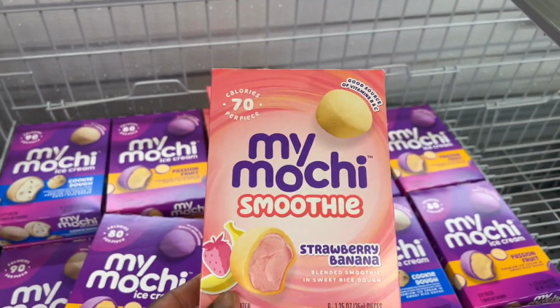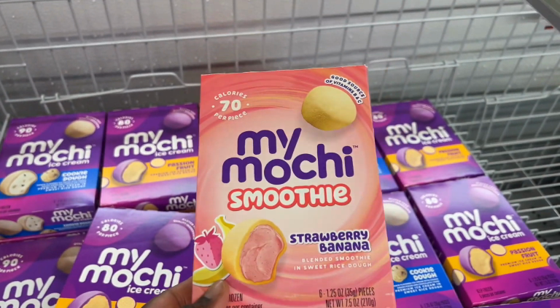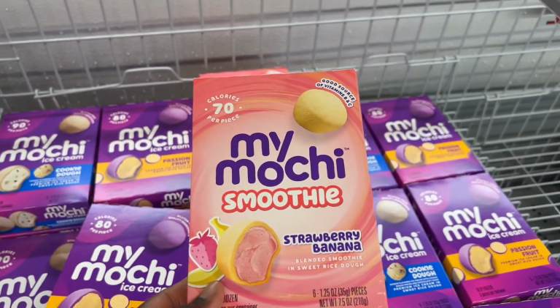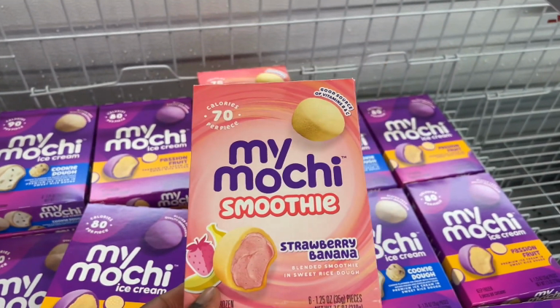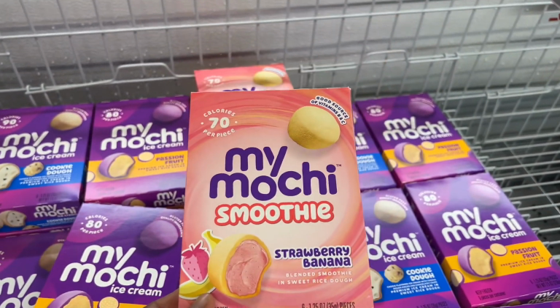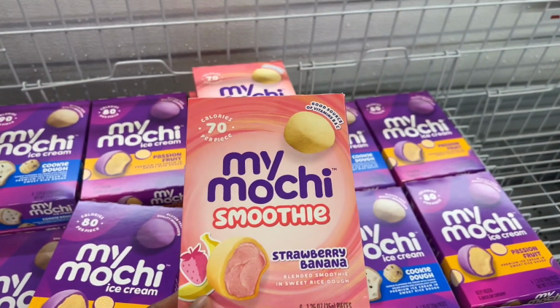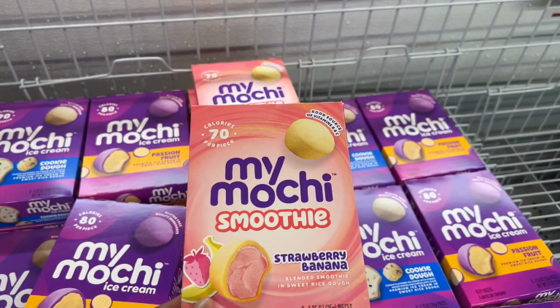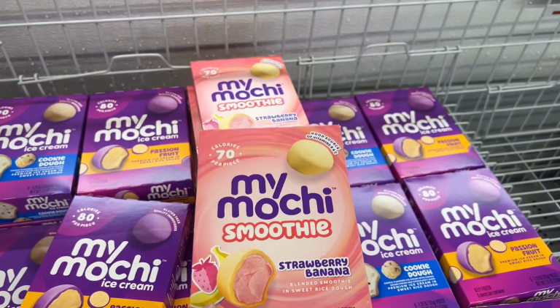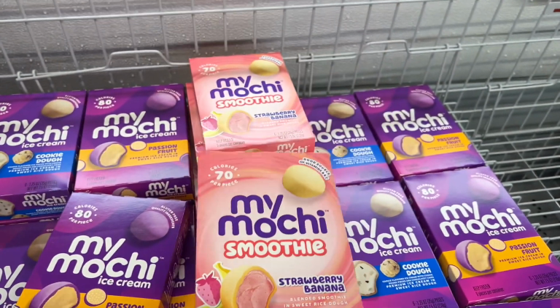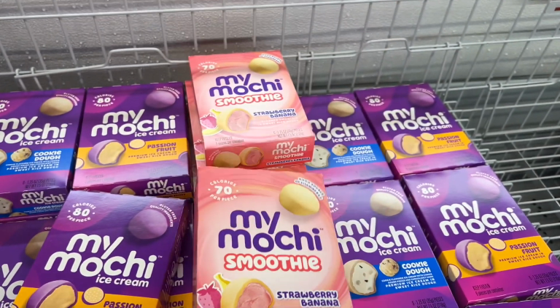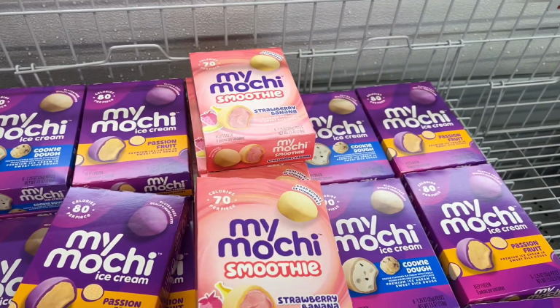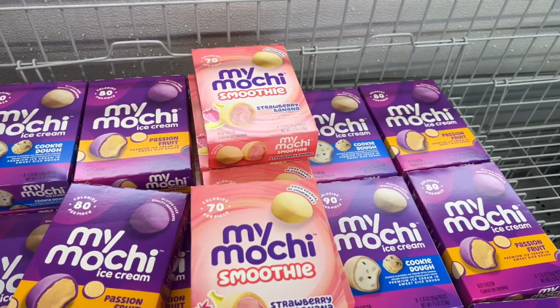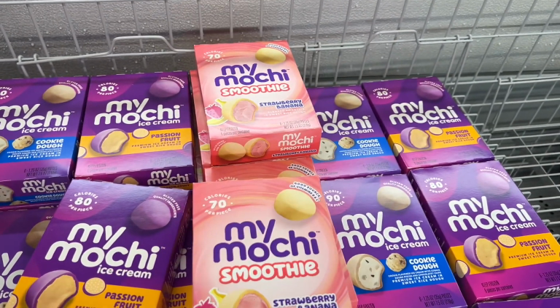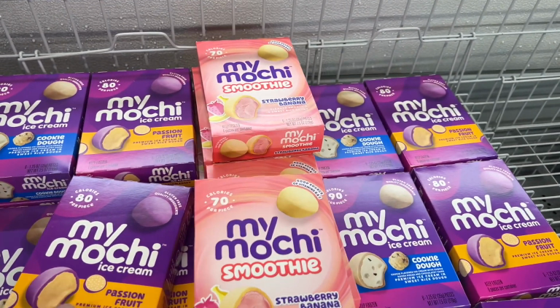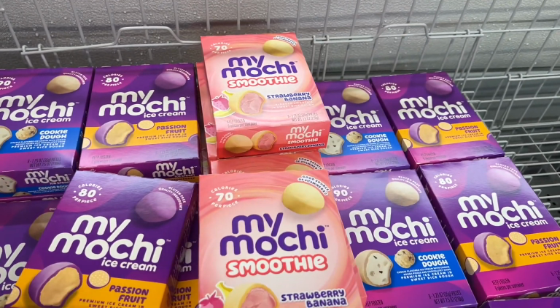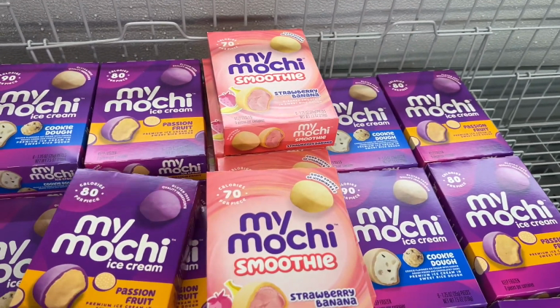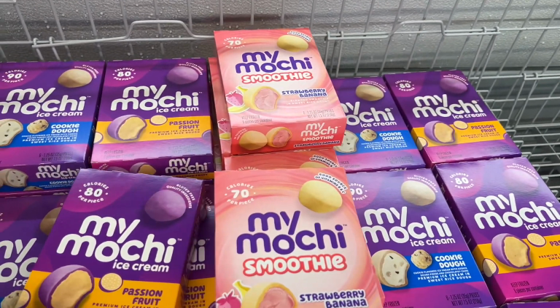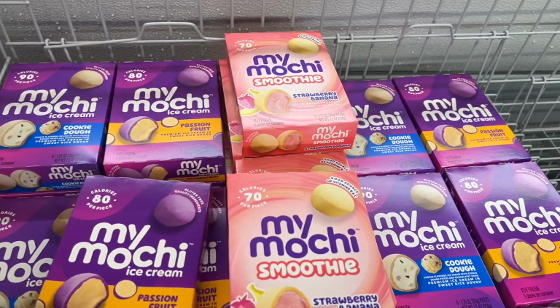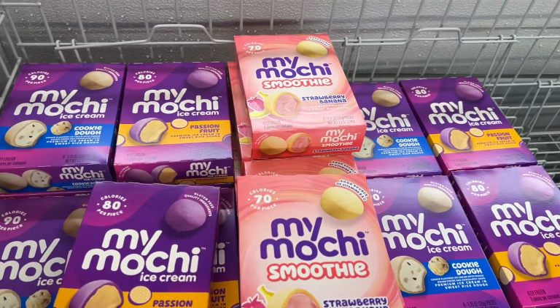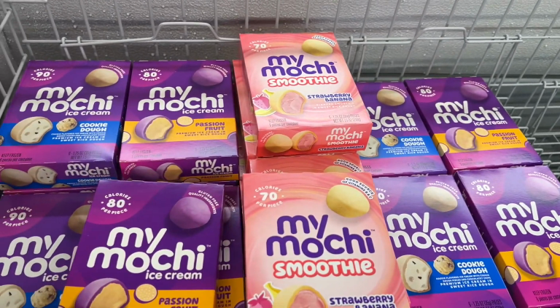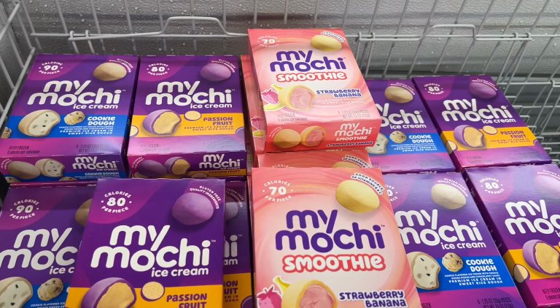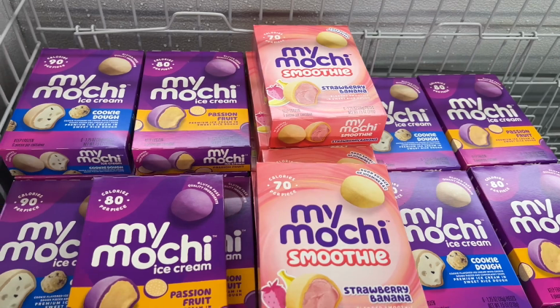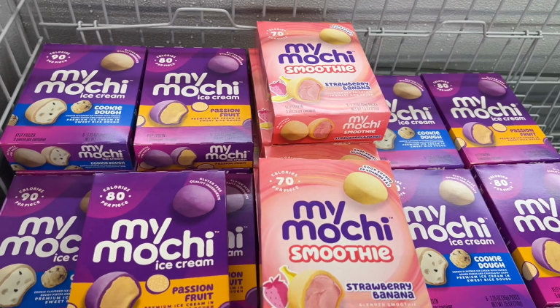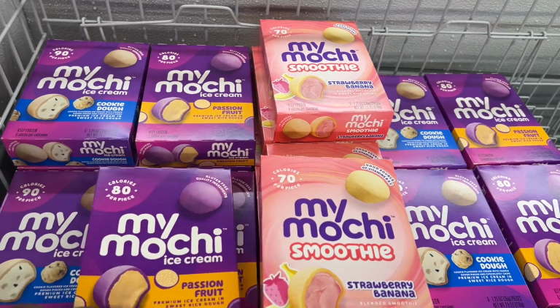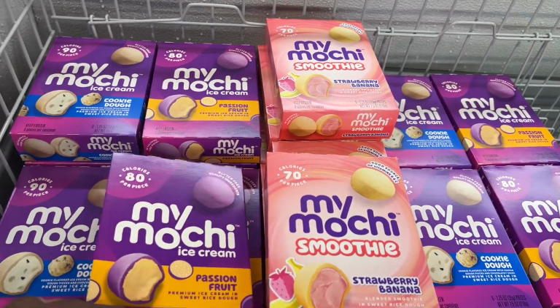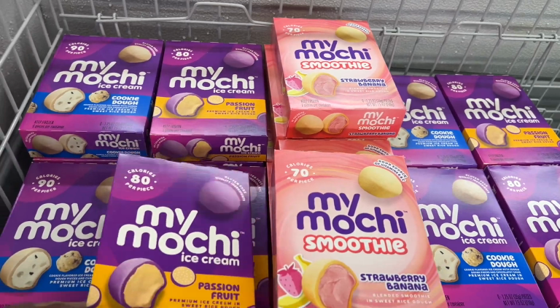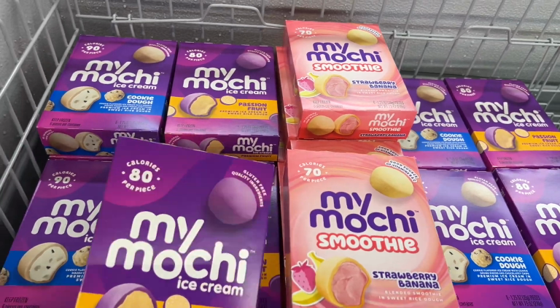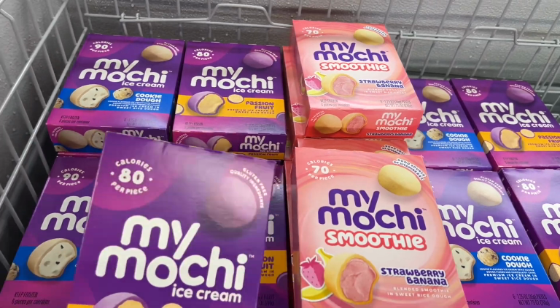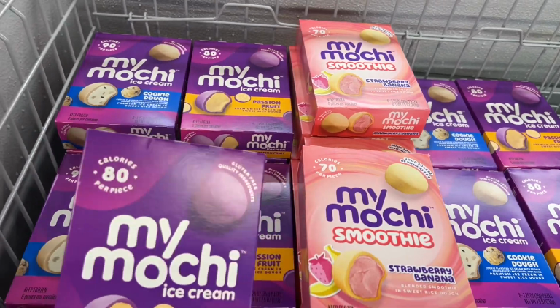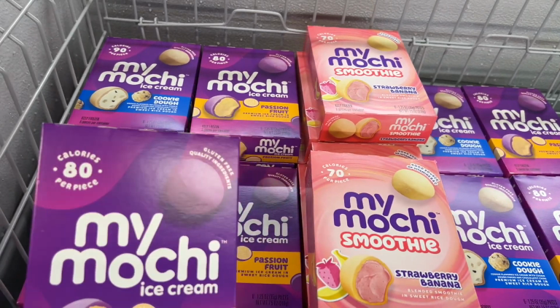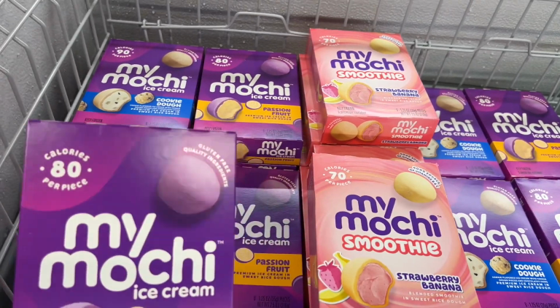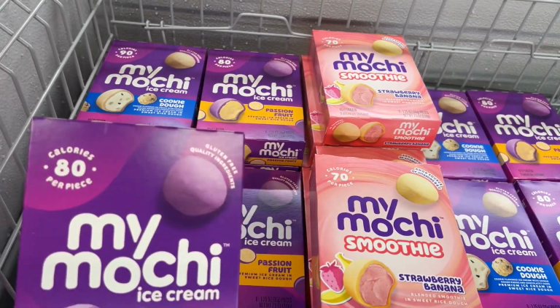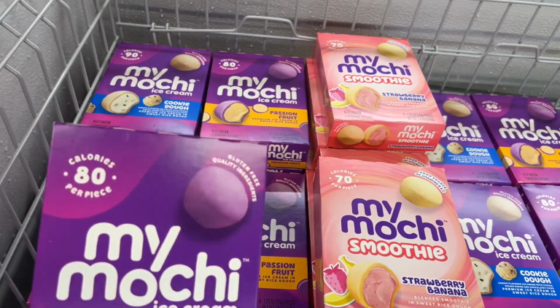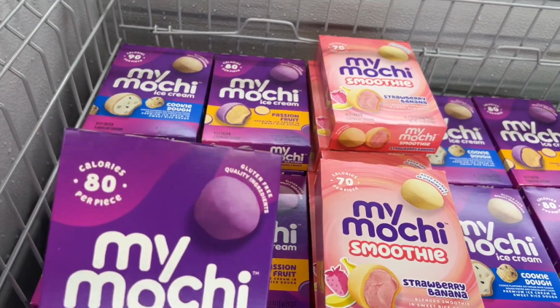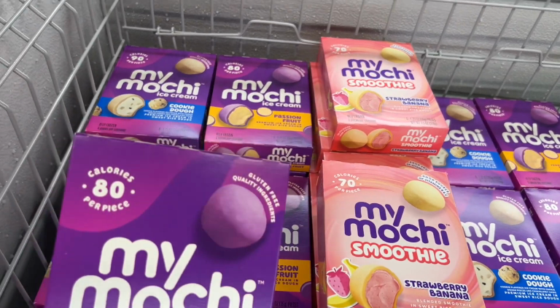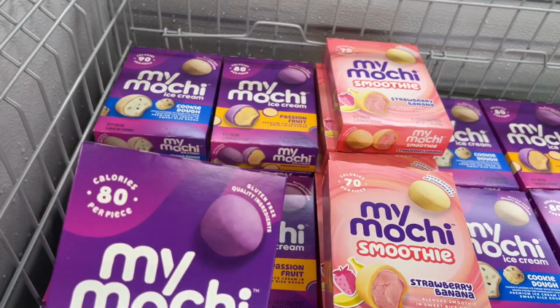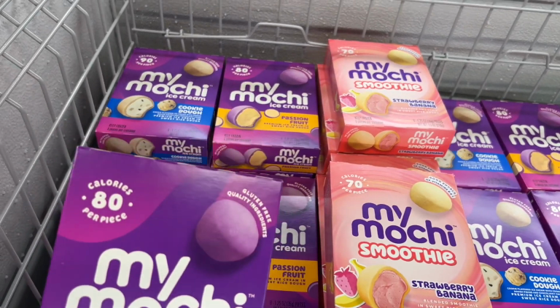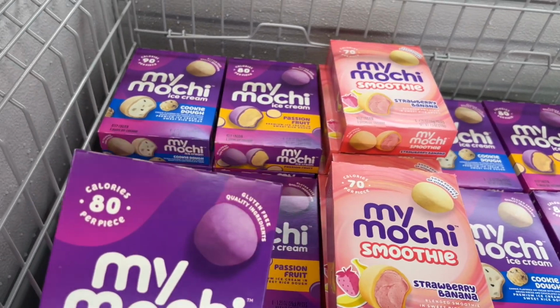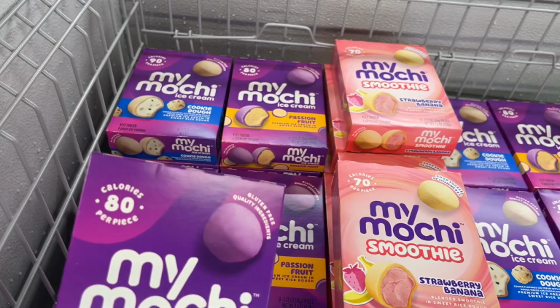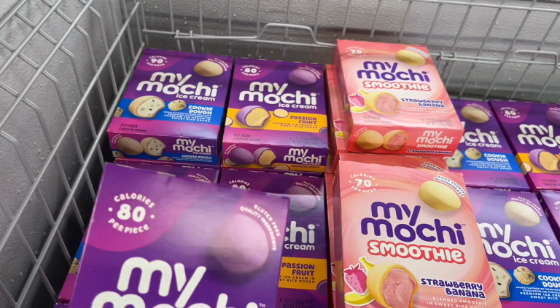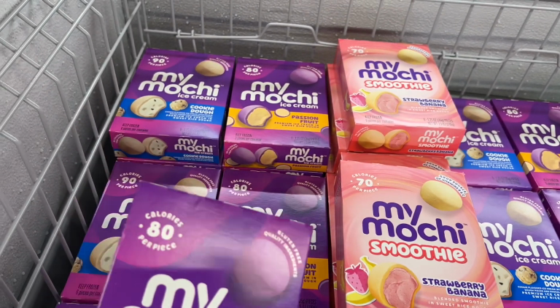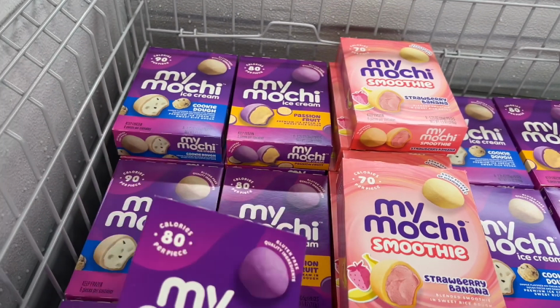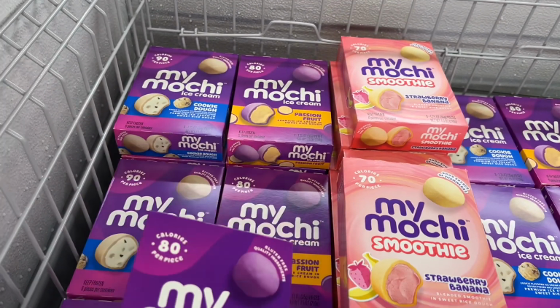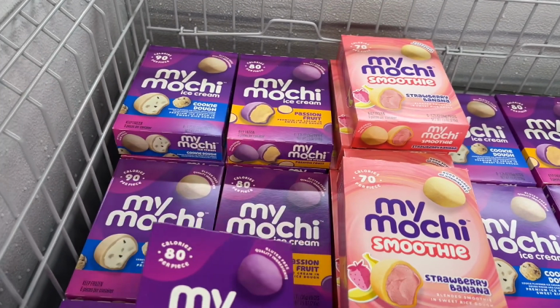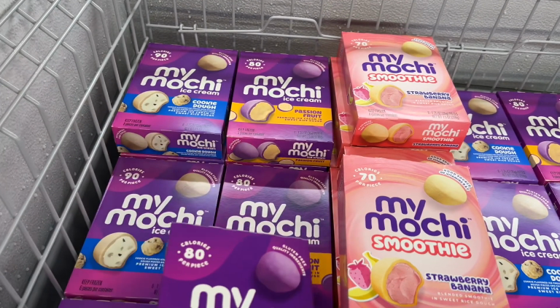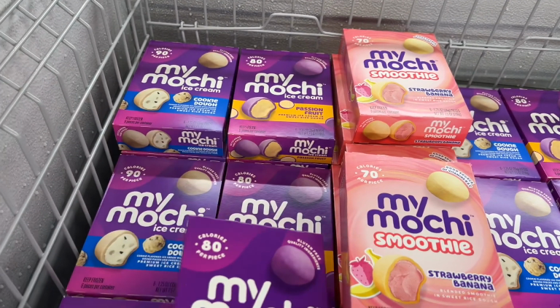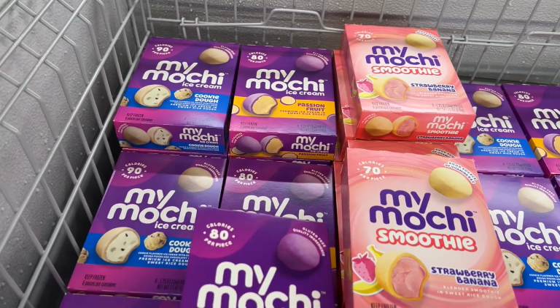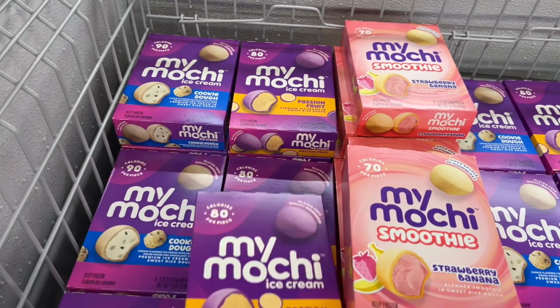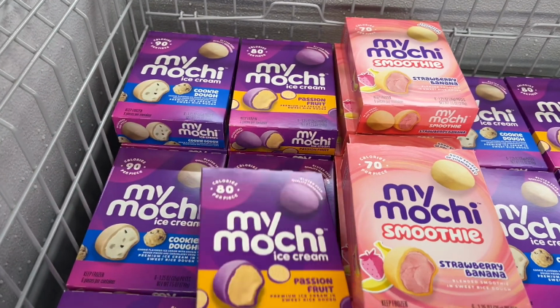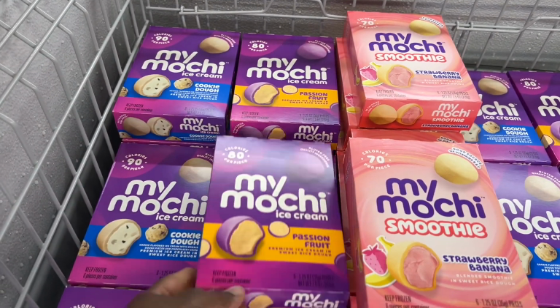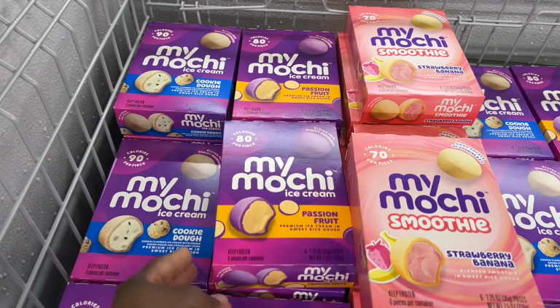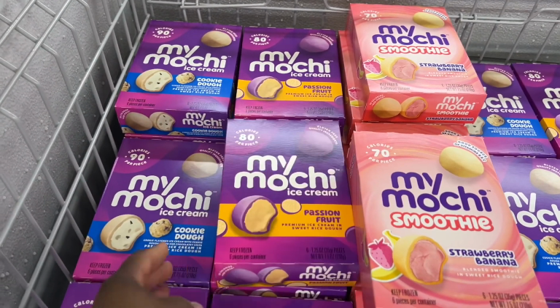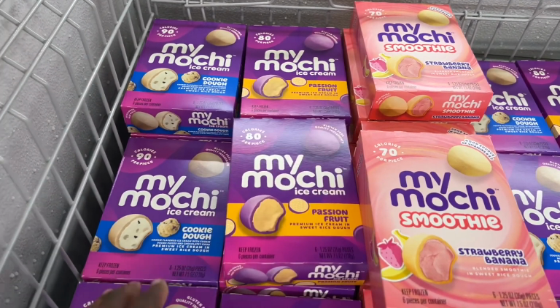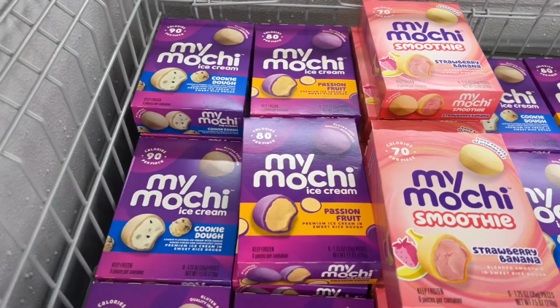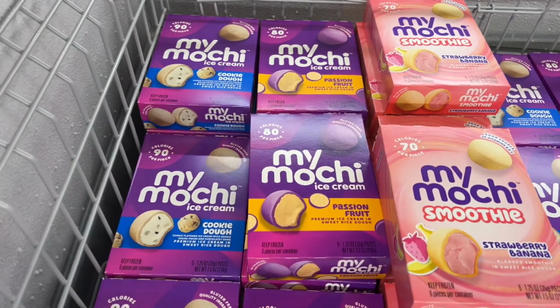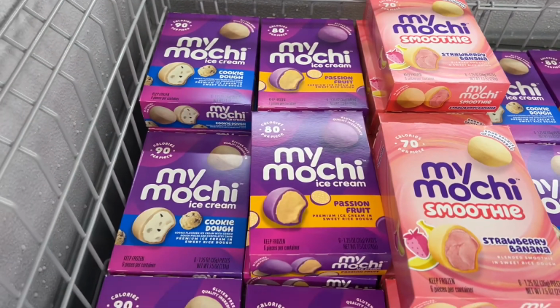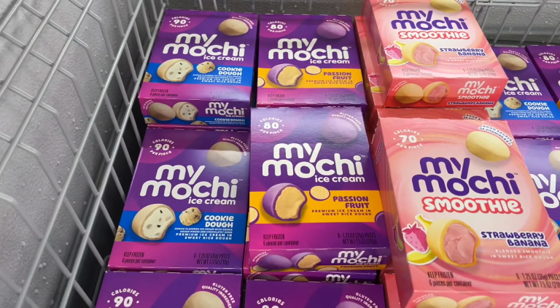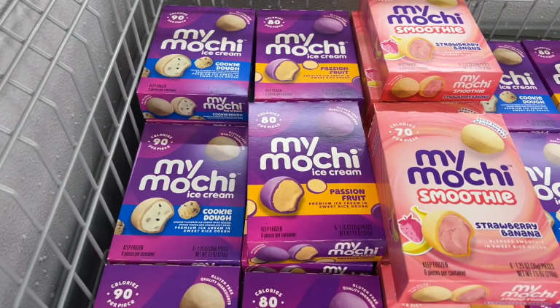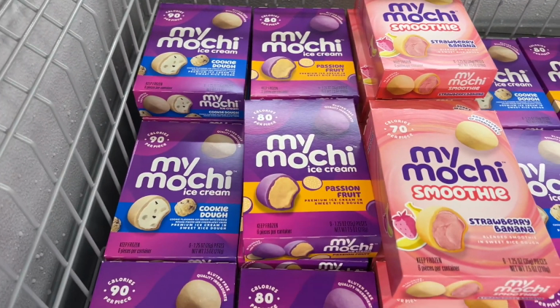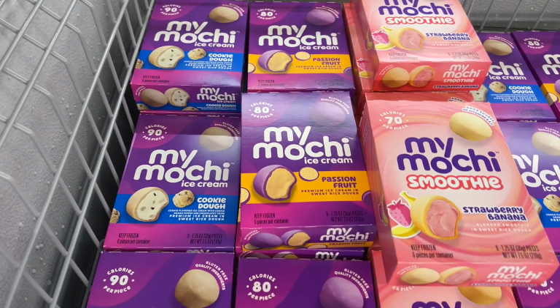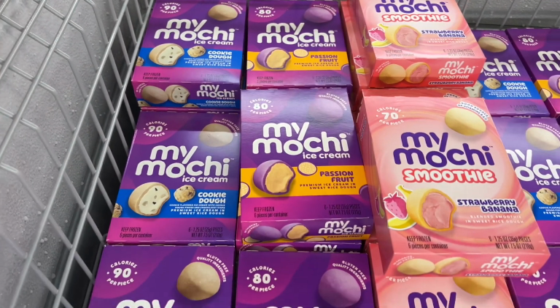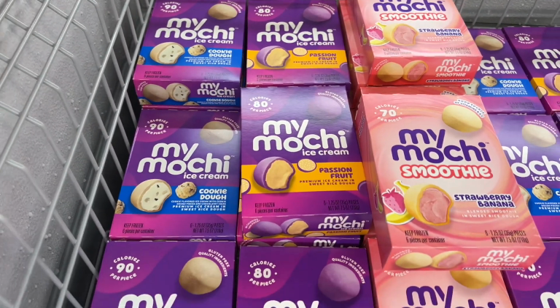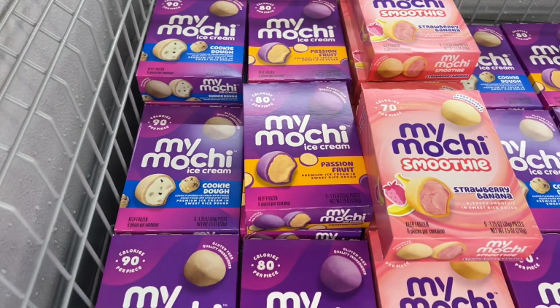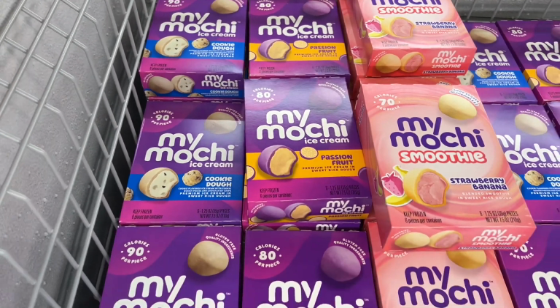They have mochi ice cream in assorted variety — look at here, guys. They have strawberry, banana, passion fruit — I know that's good — and cookie dough.